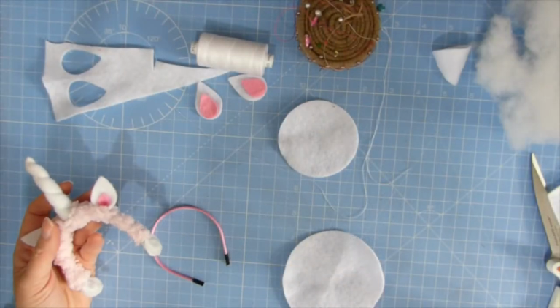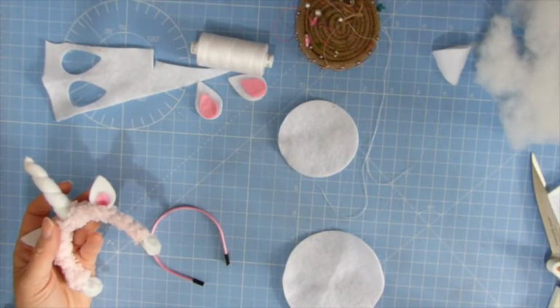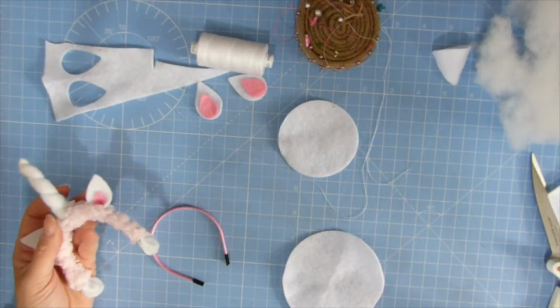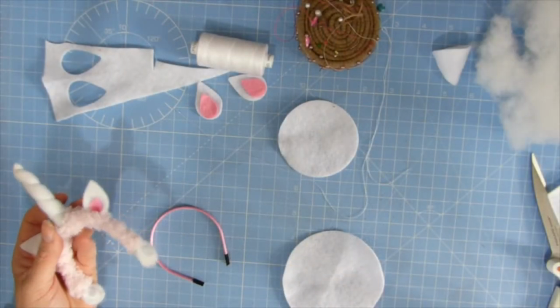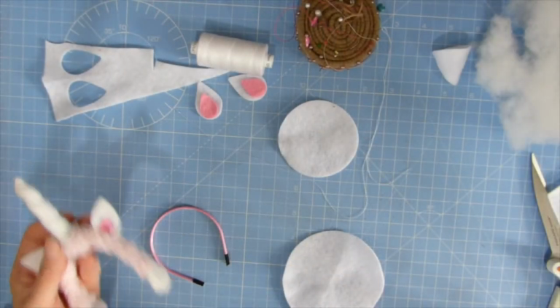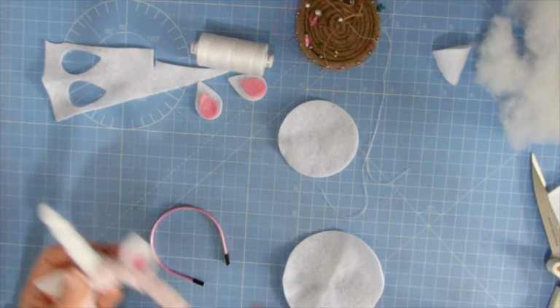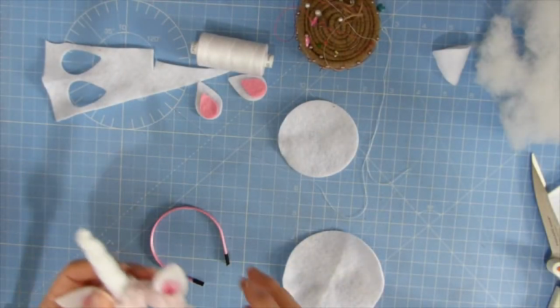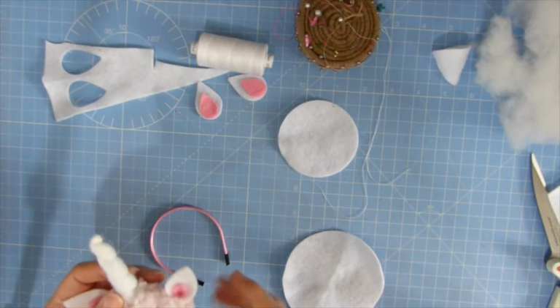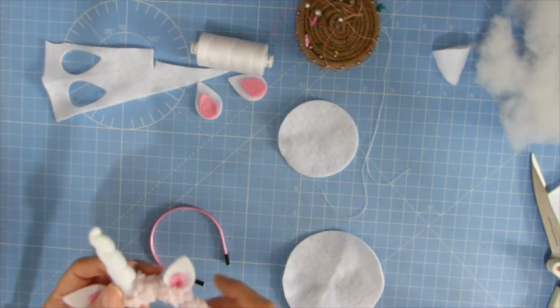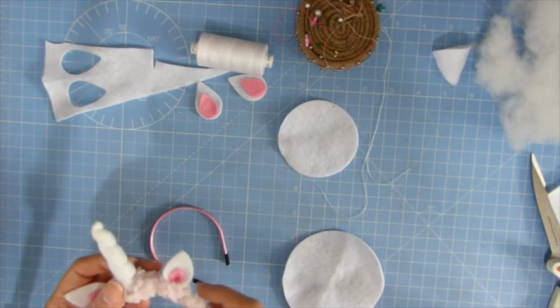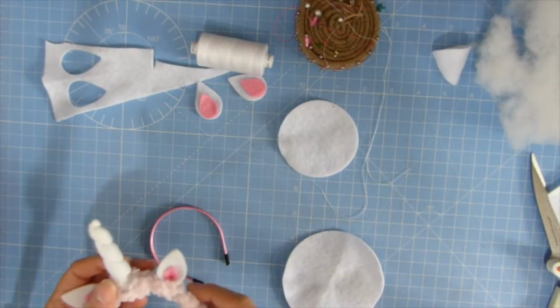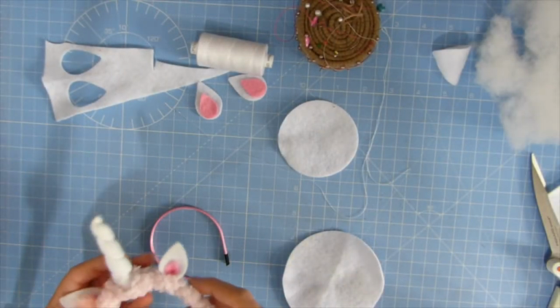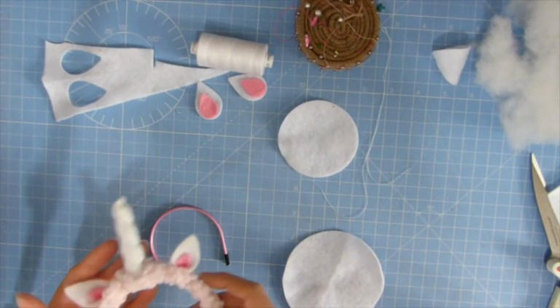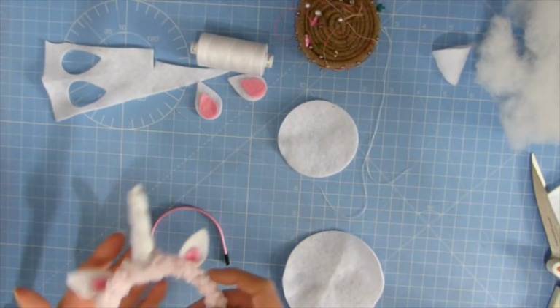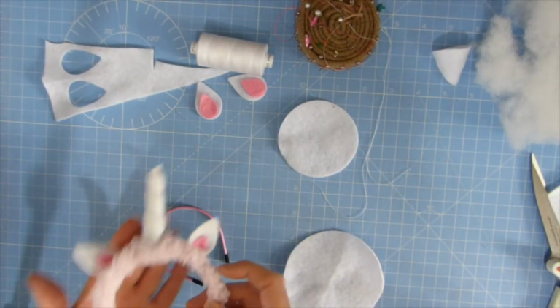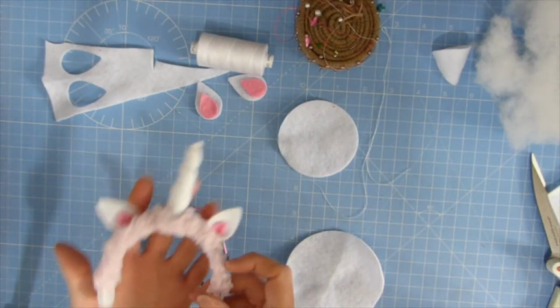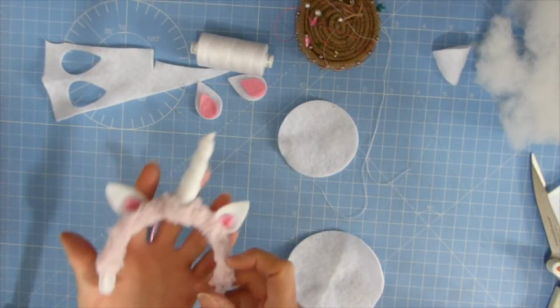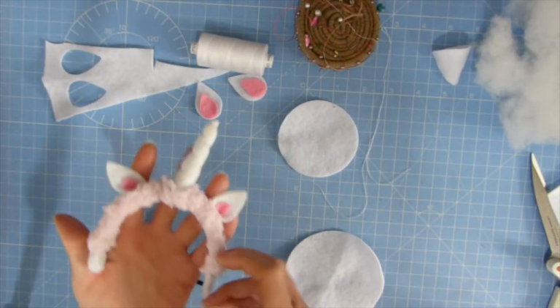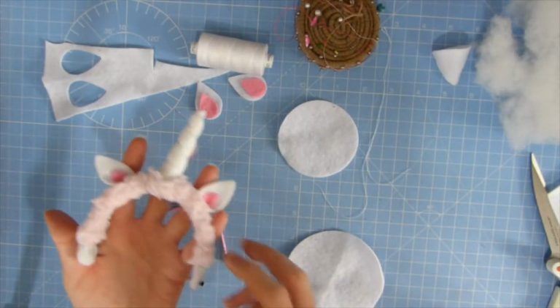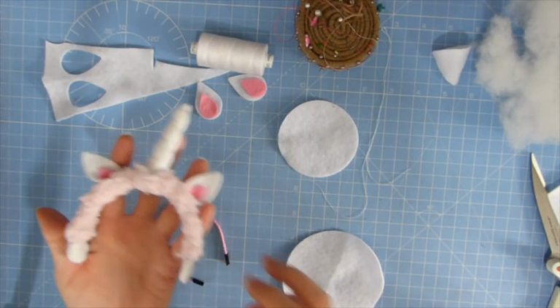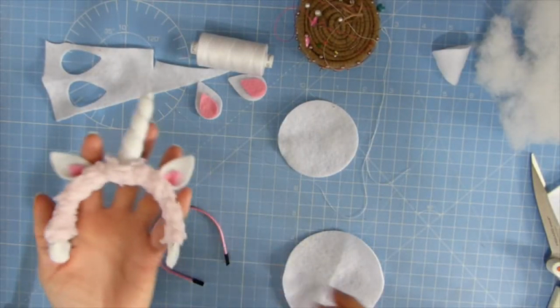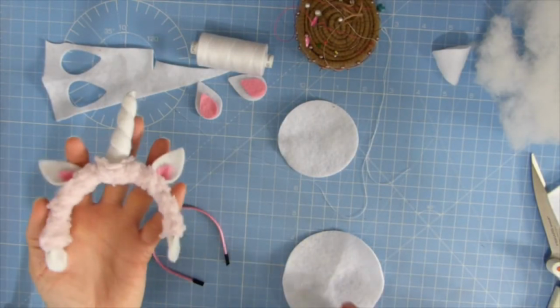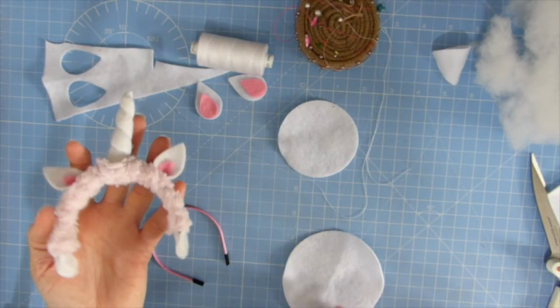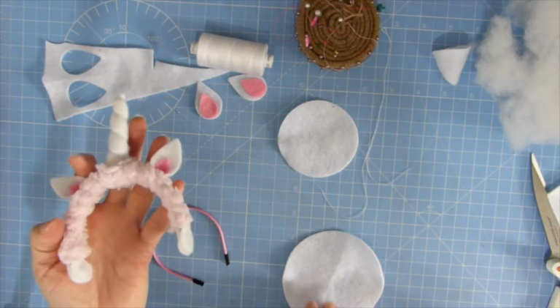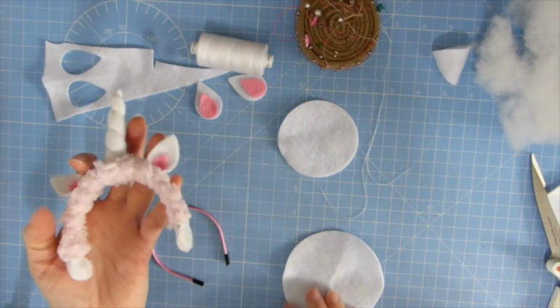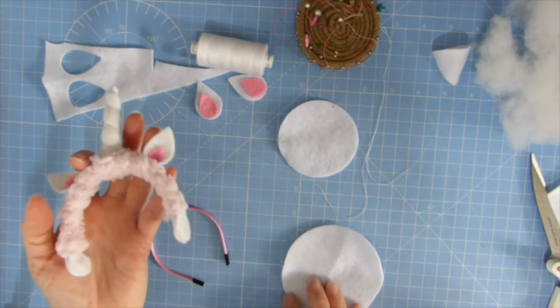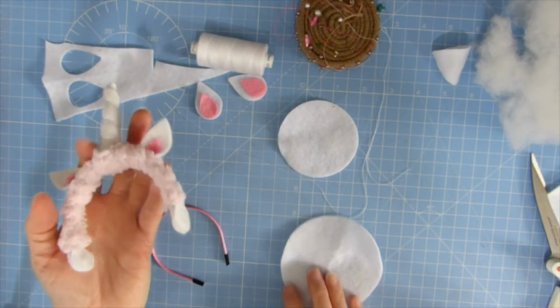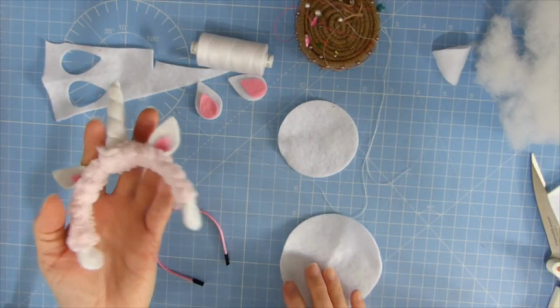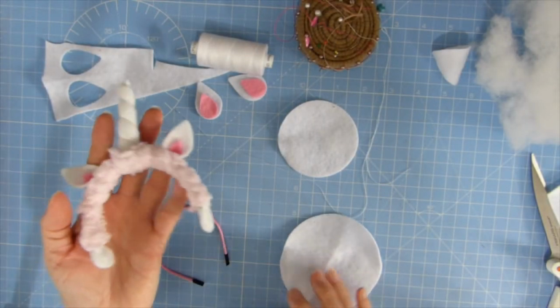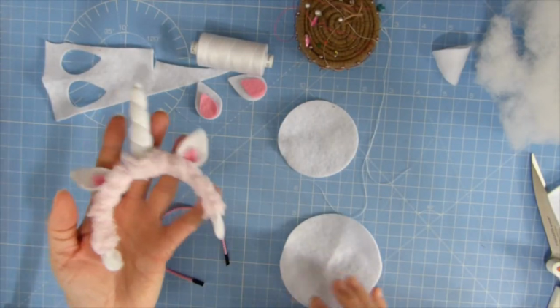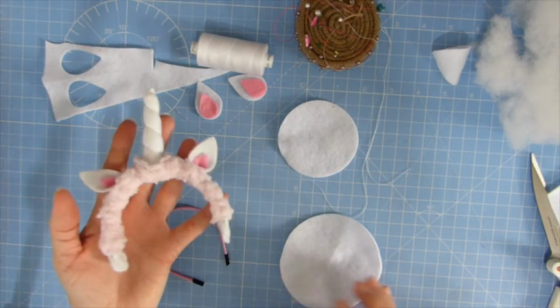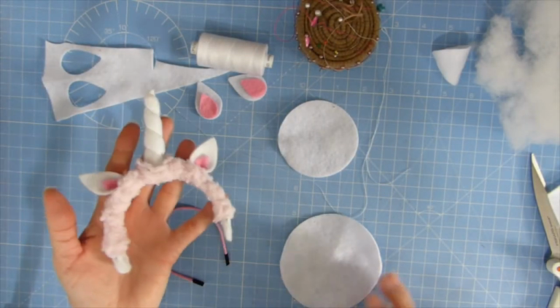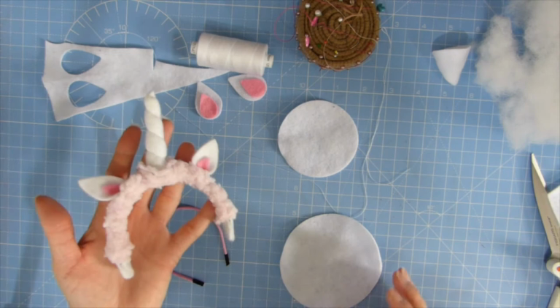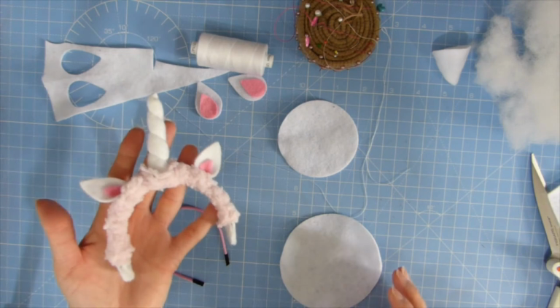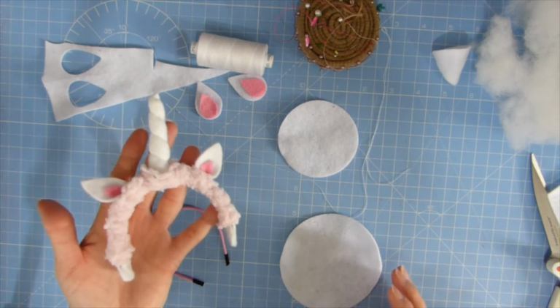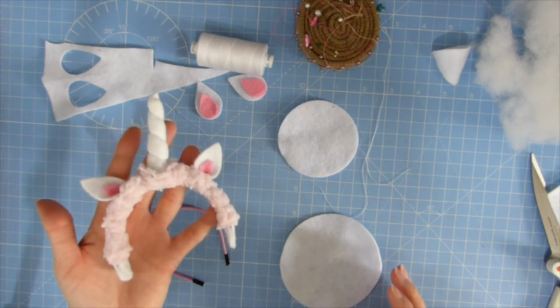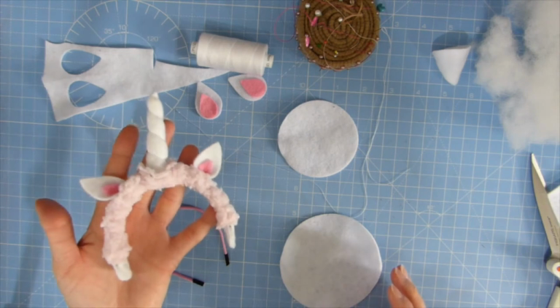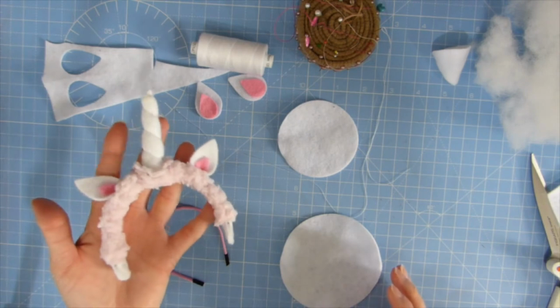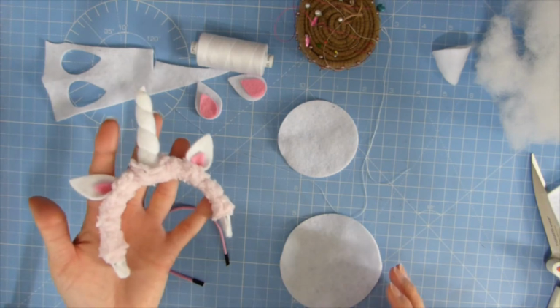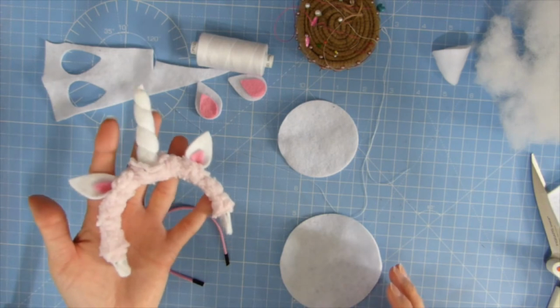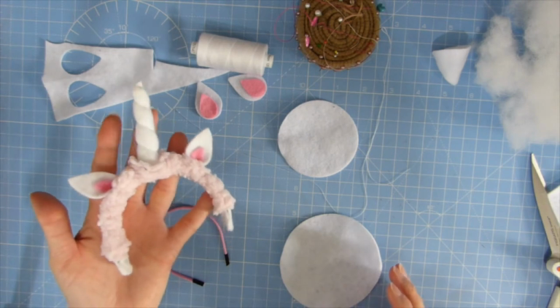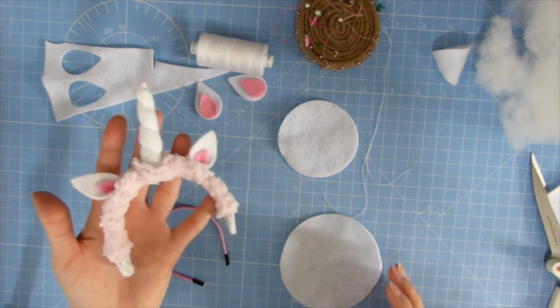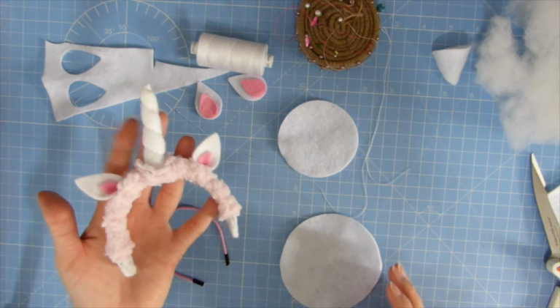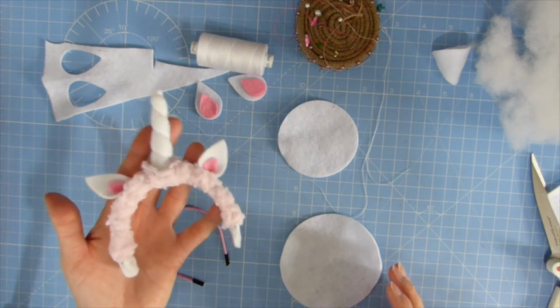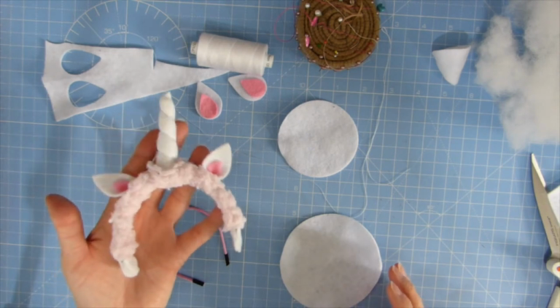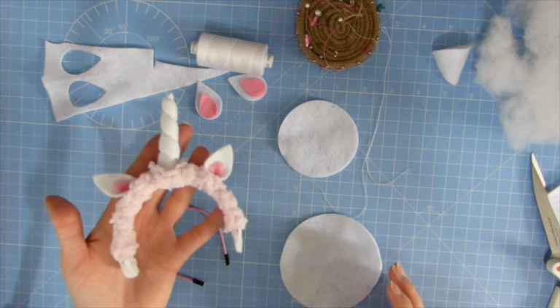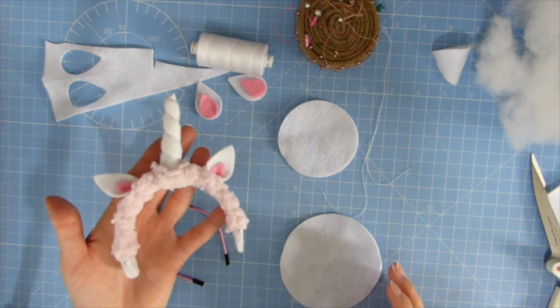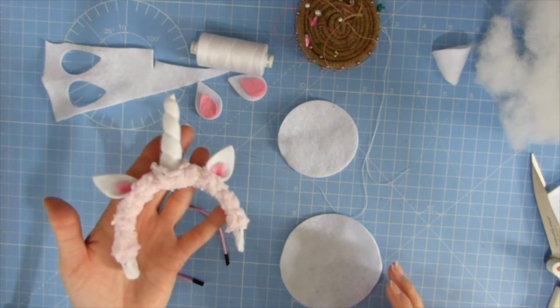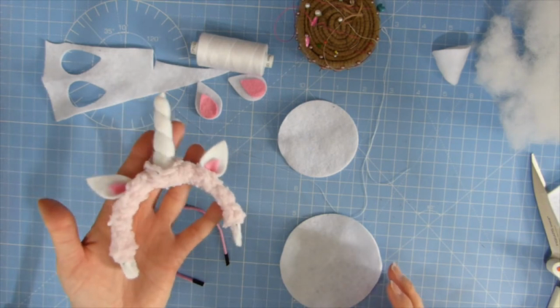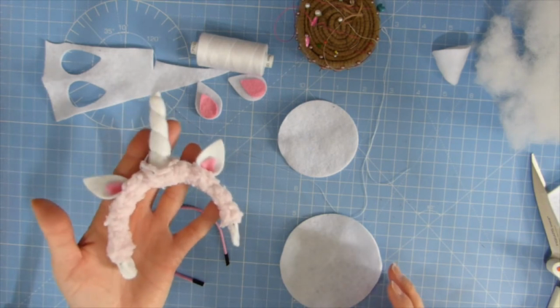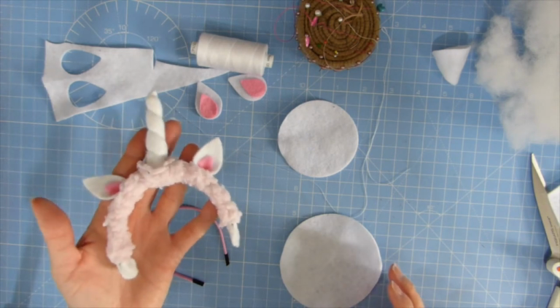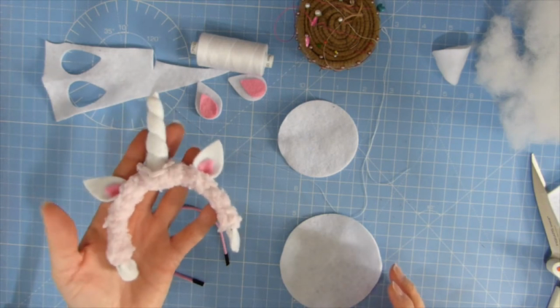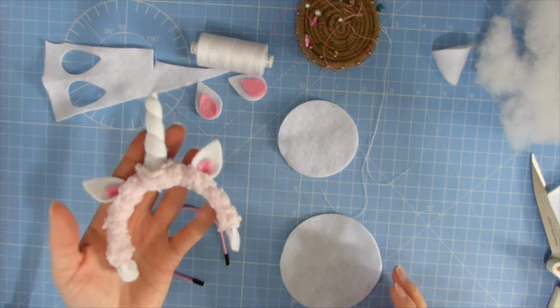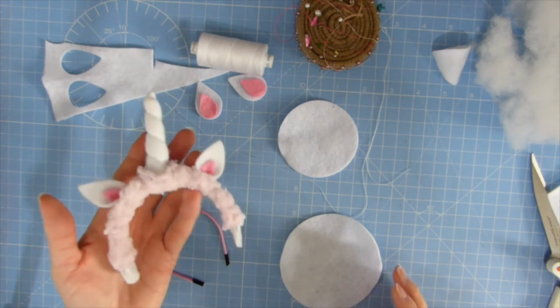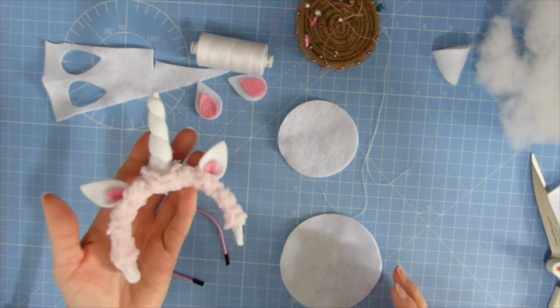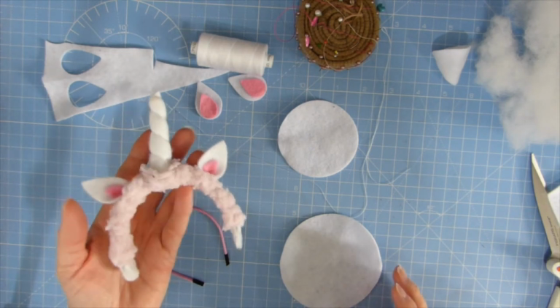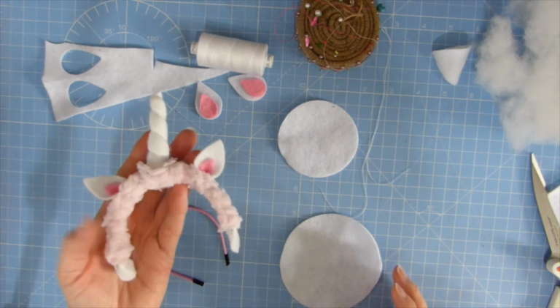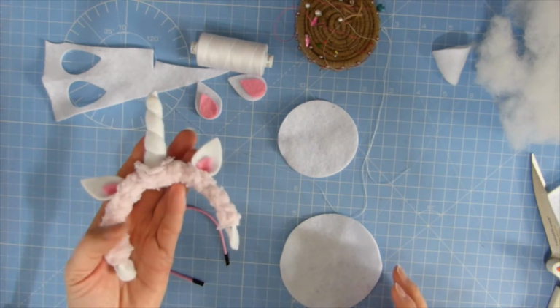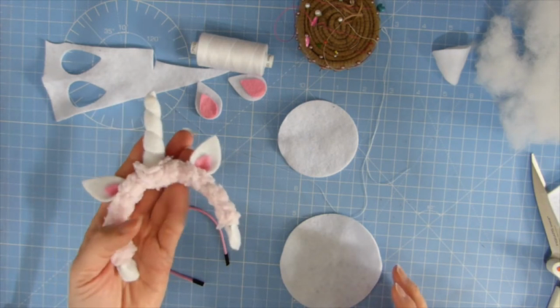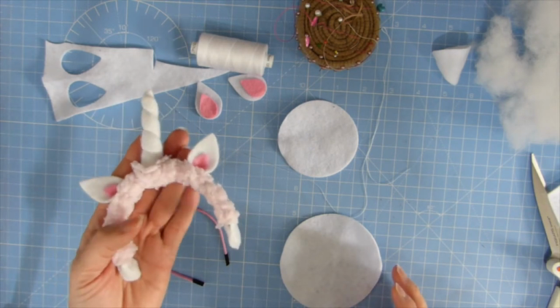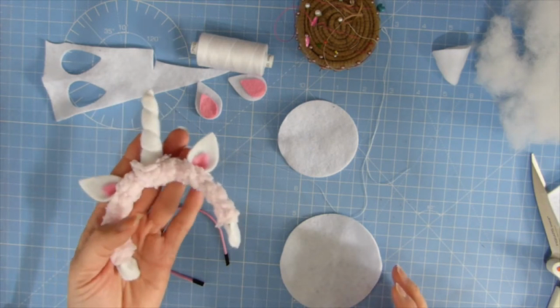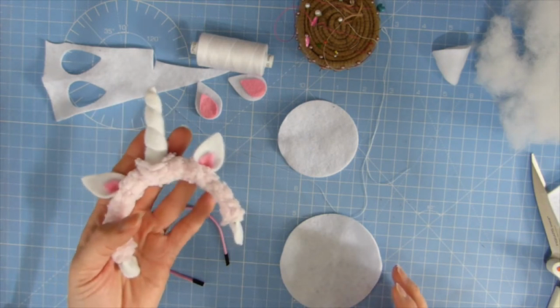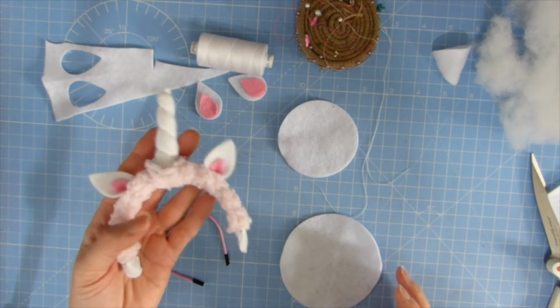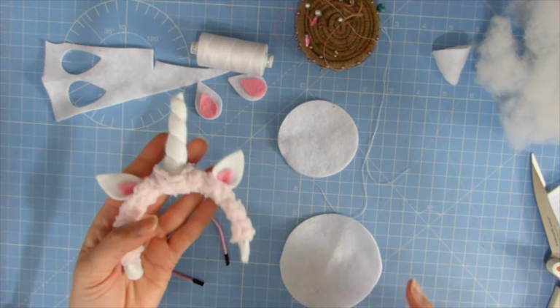Hi everyone, it's Heather at Little Bird Blythe. Today I'm doing a quick video to show you how to make one of these little unicorn headbands for your Blythe dolls.